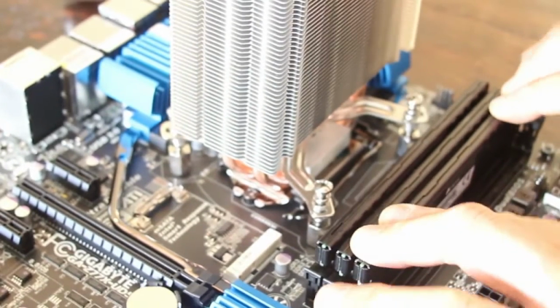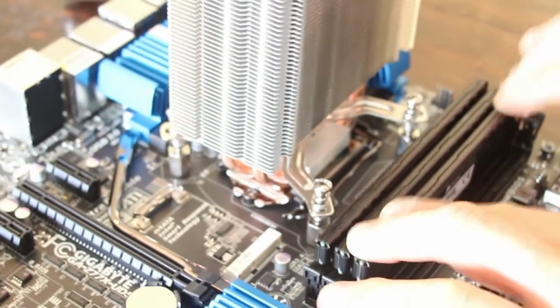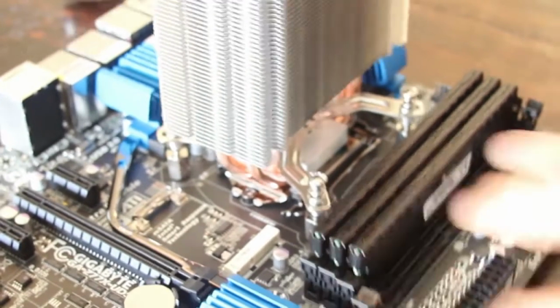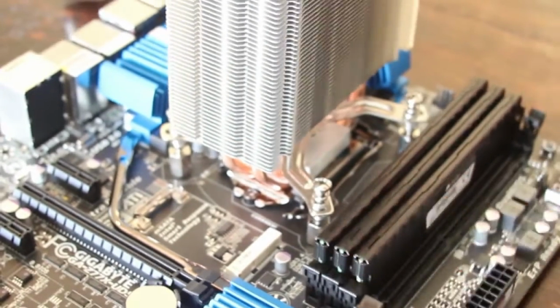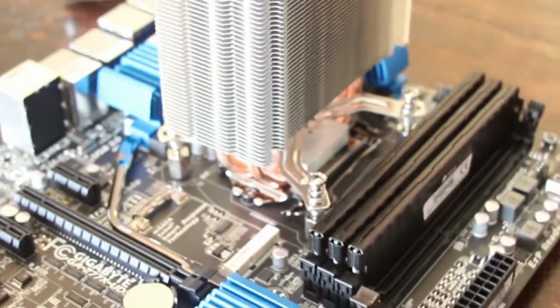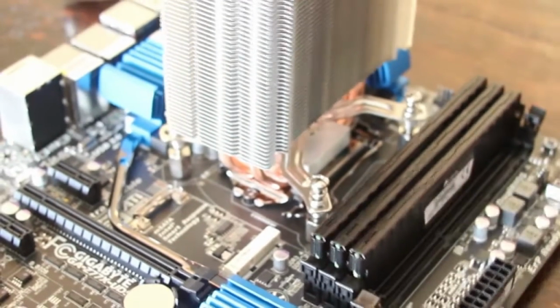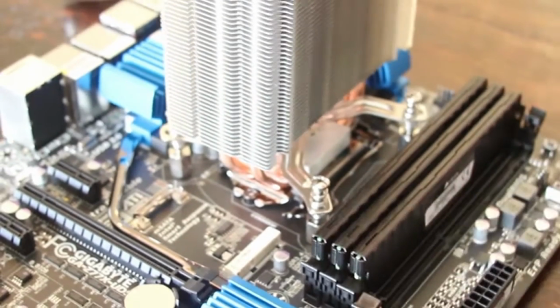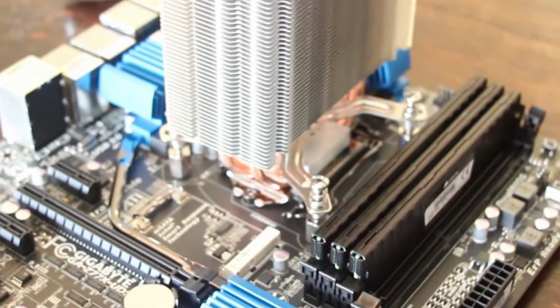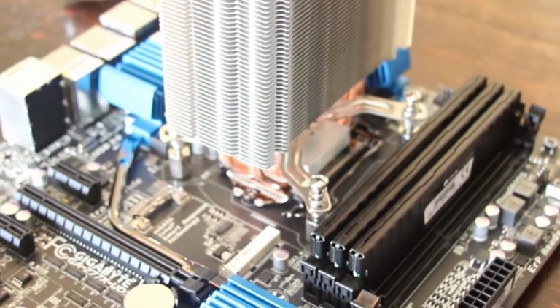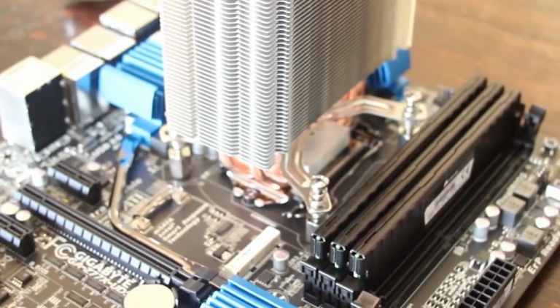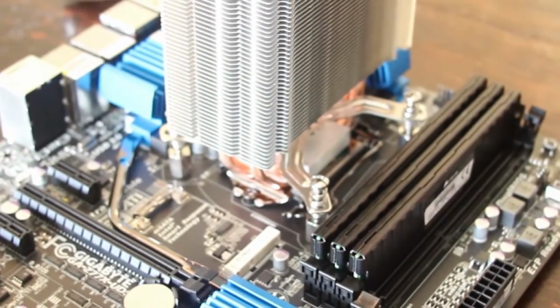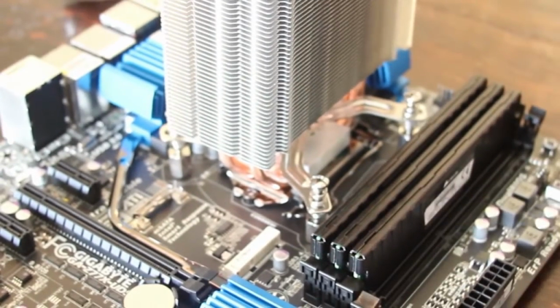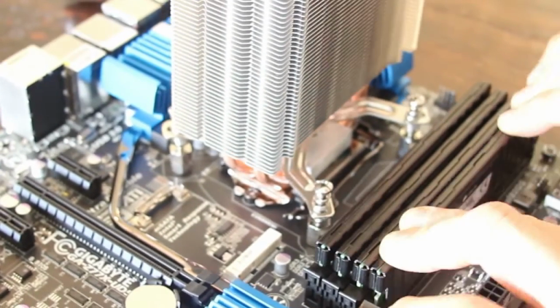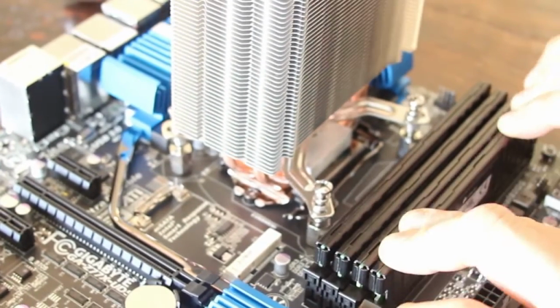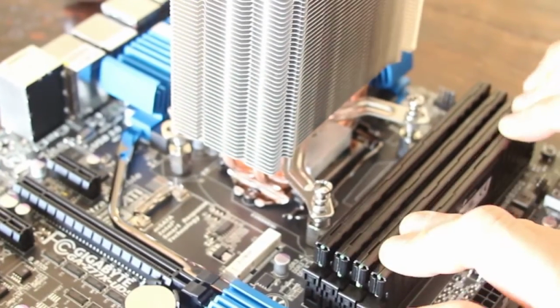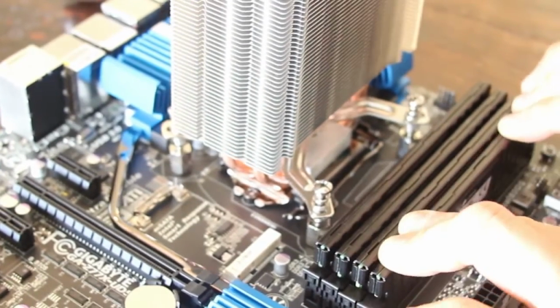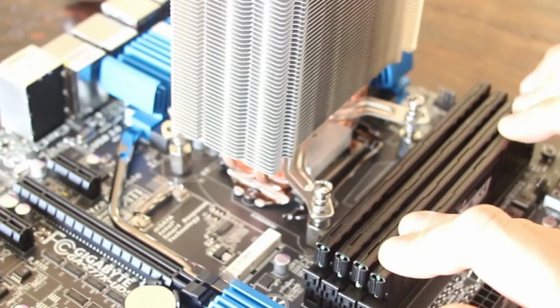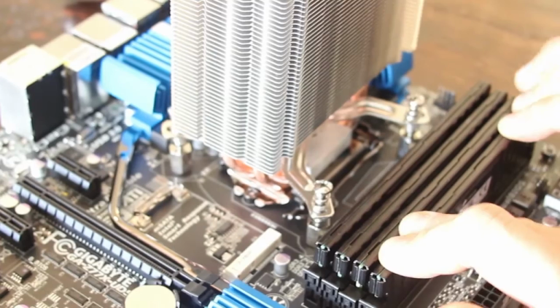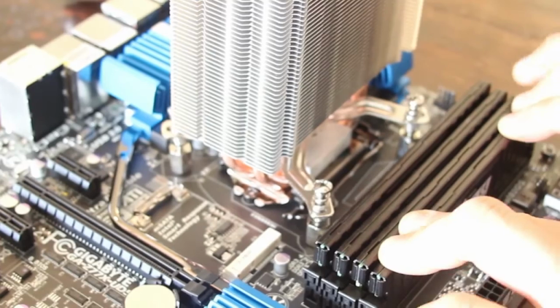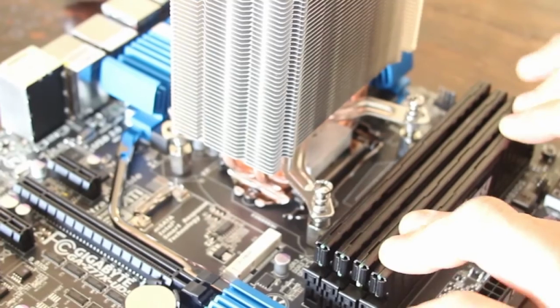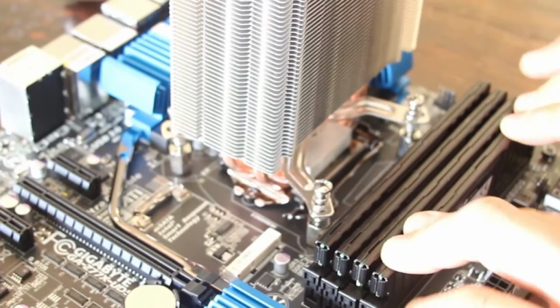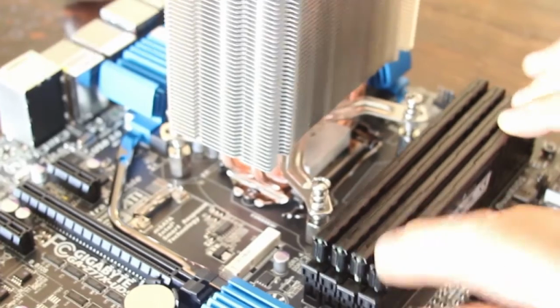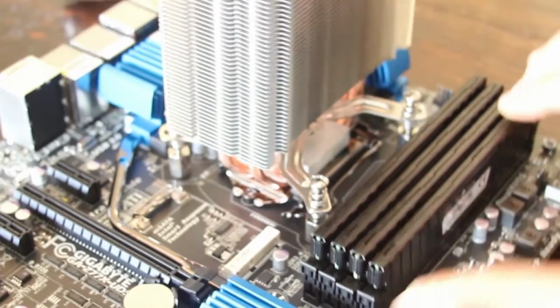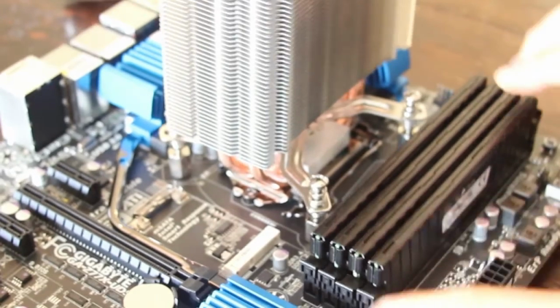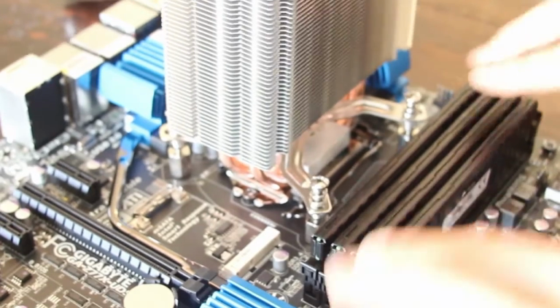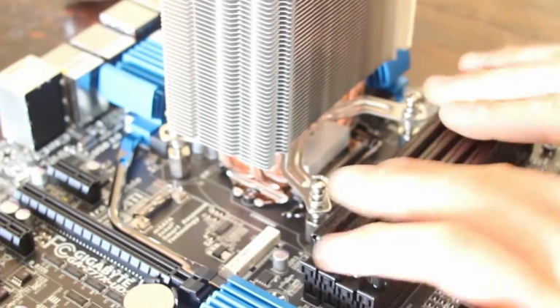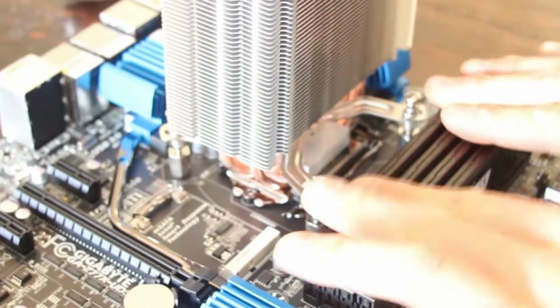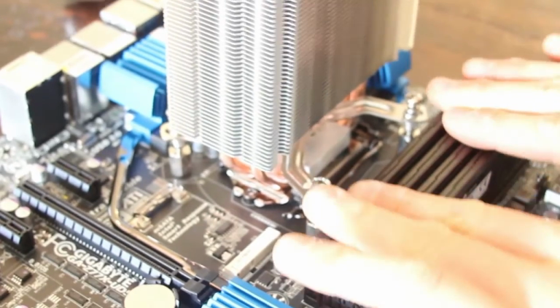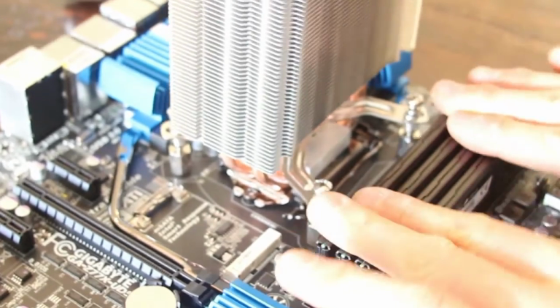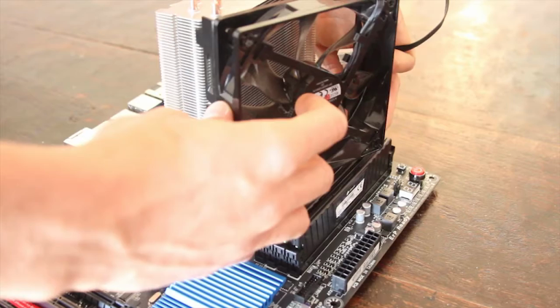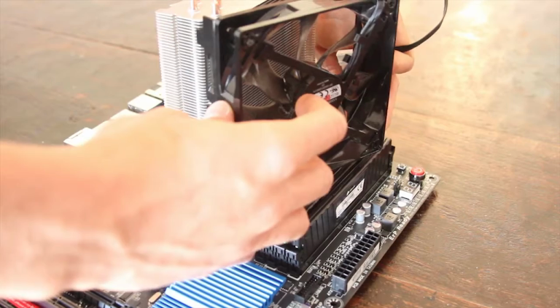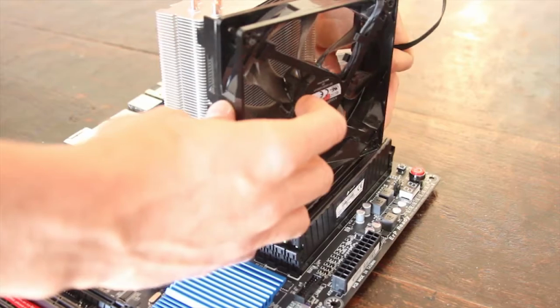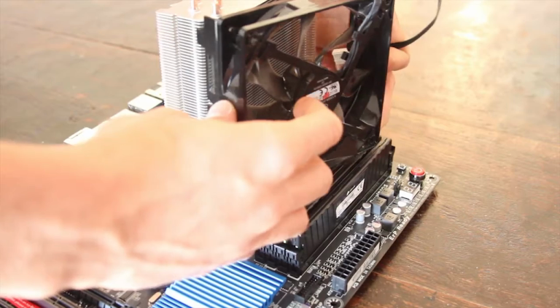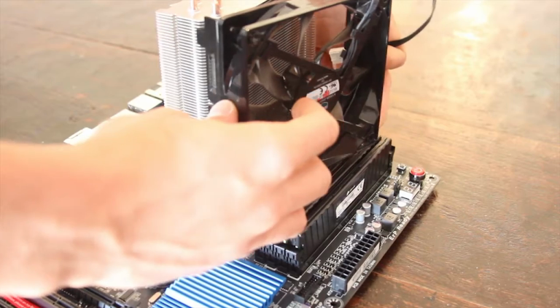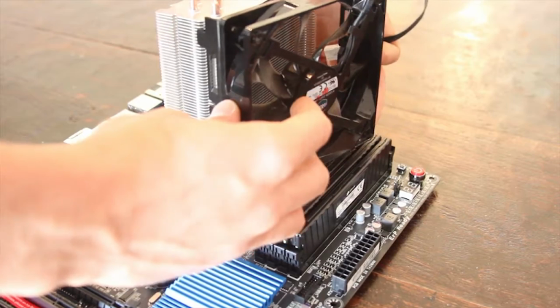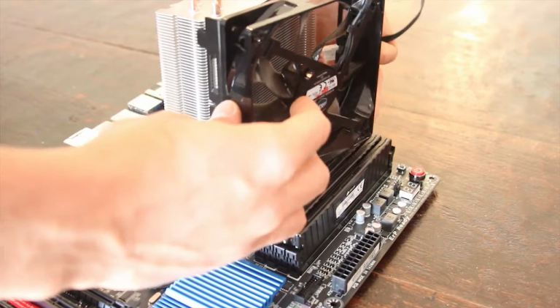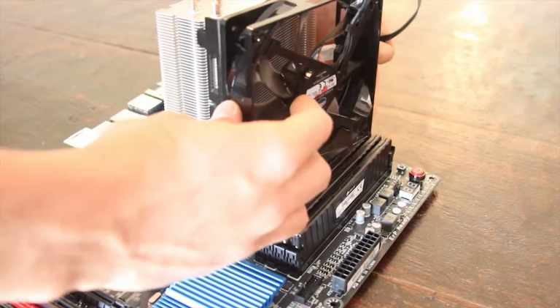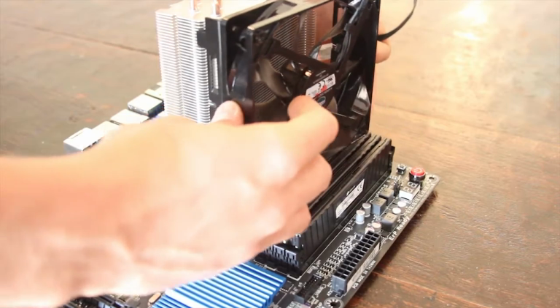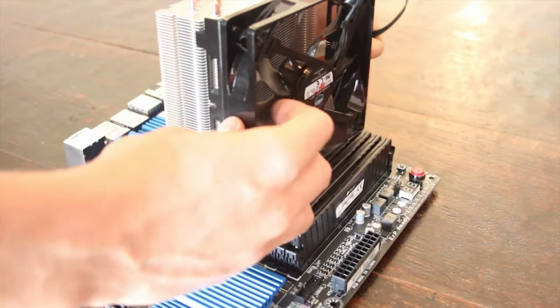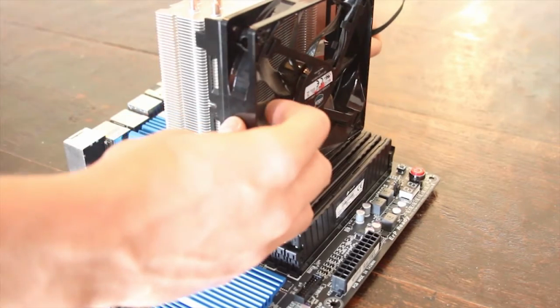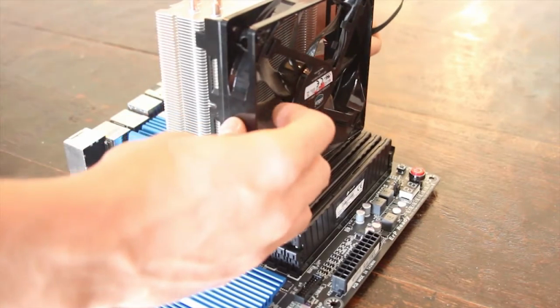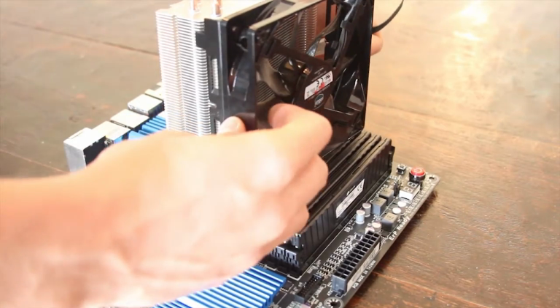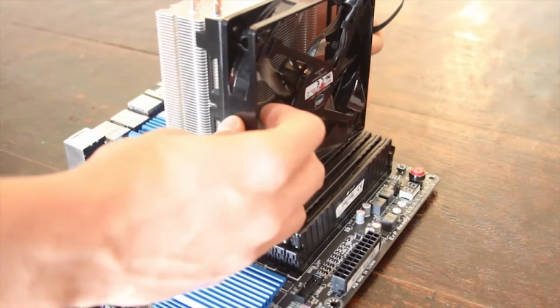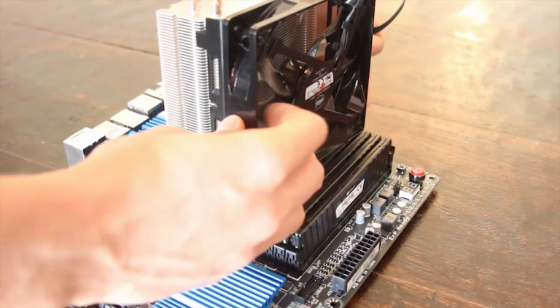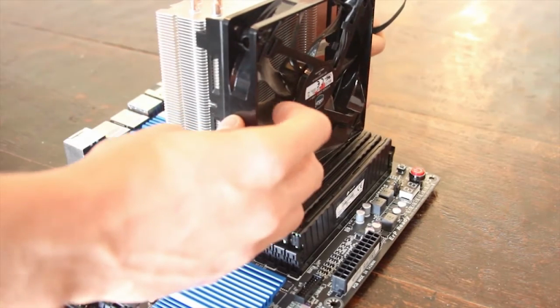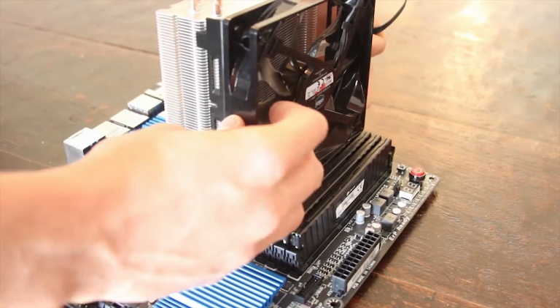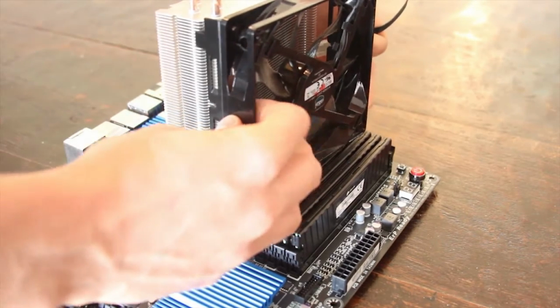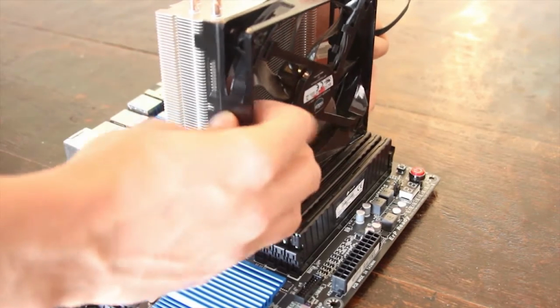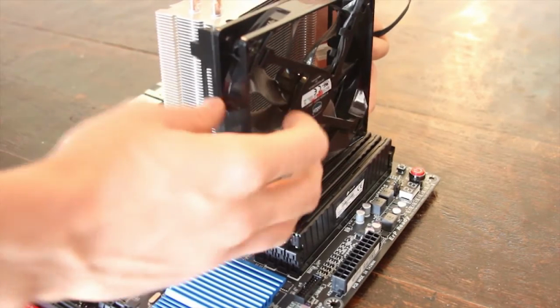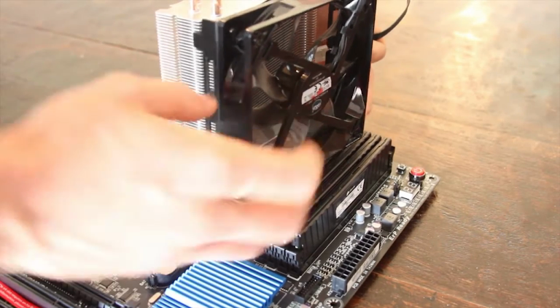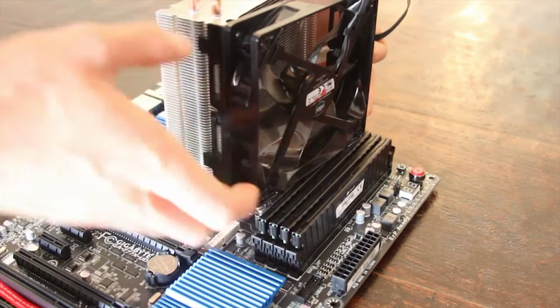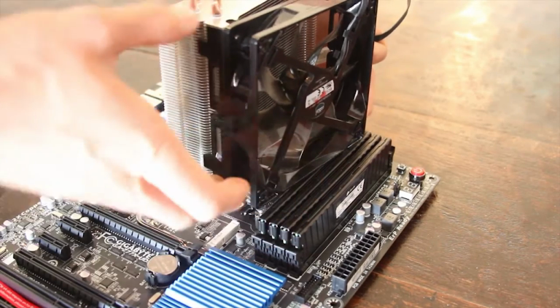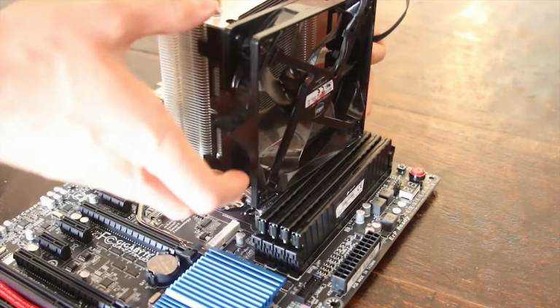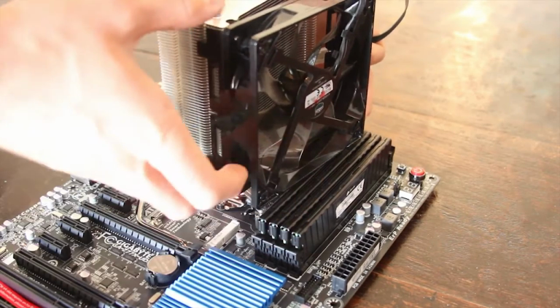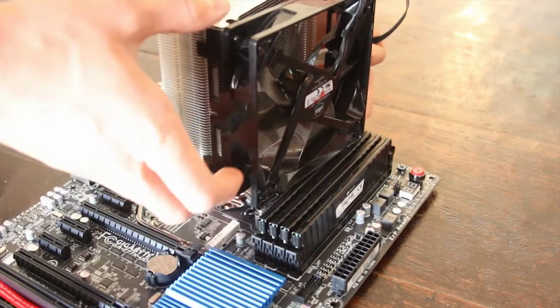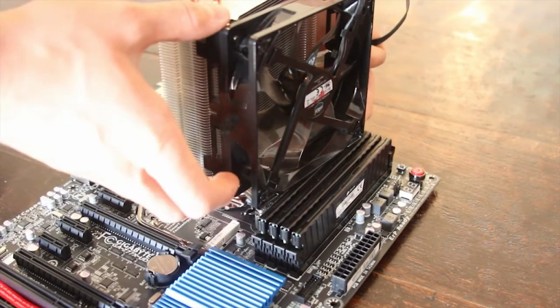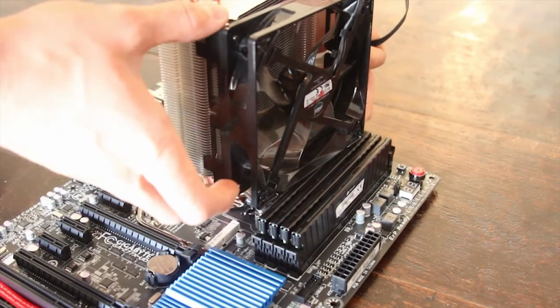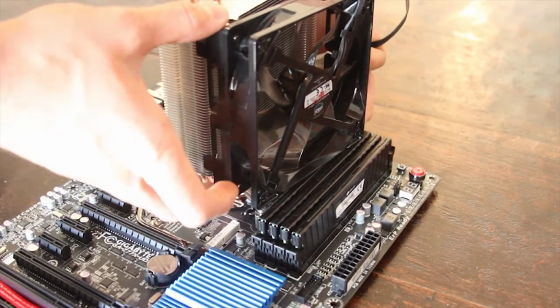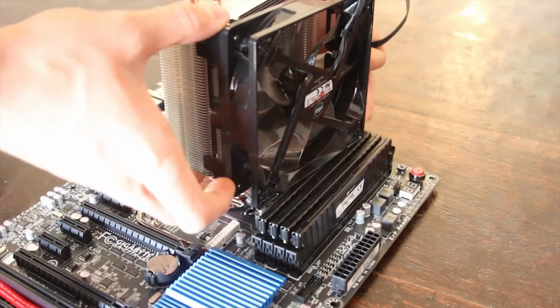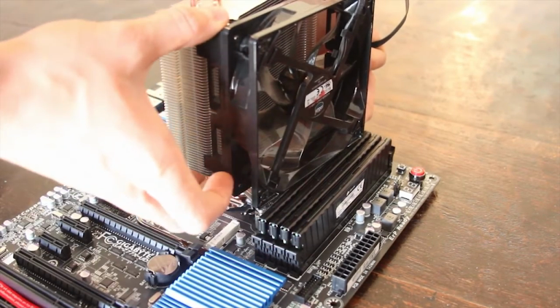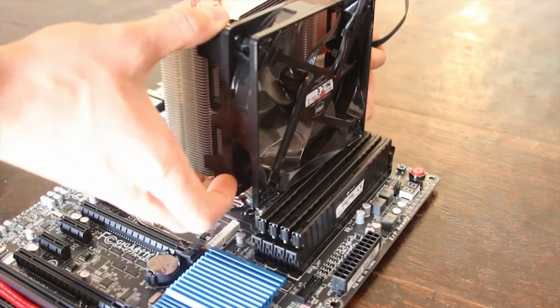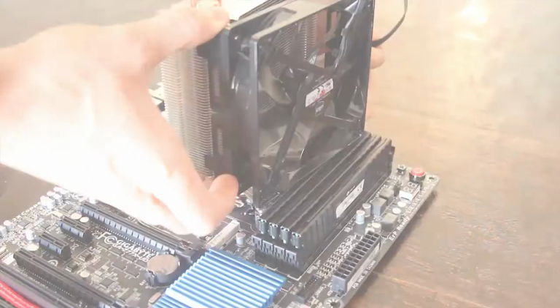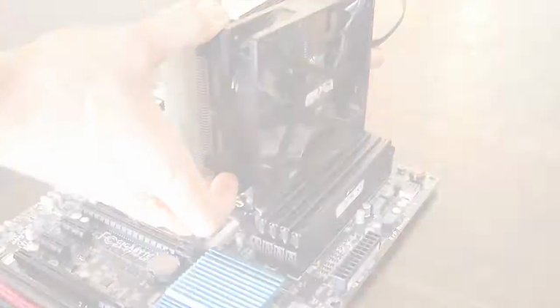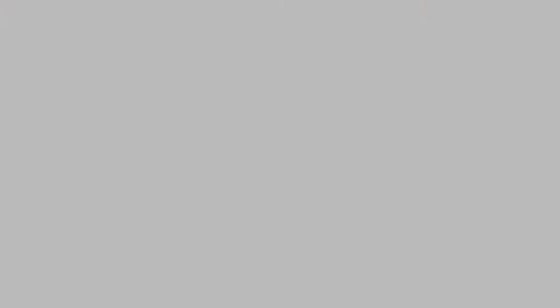There we go — fantastic. Now the last thing I have to do is put the fan on the heat sink, and now we're ready for the case.